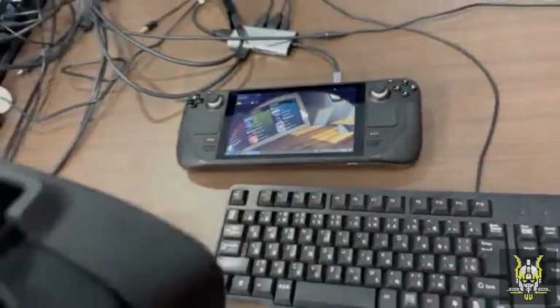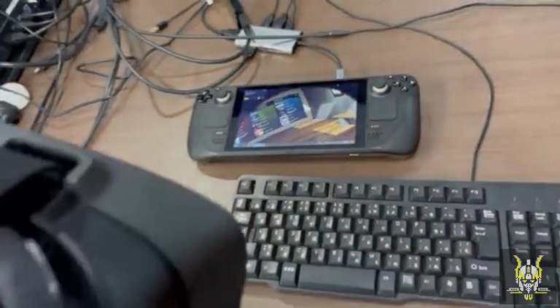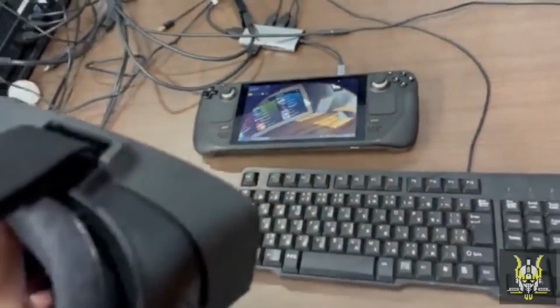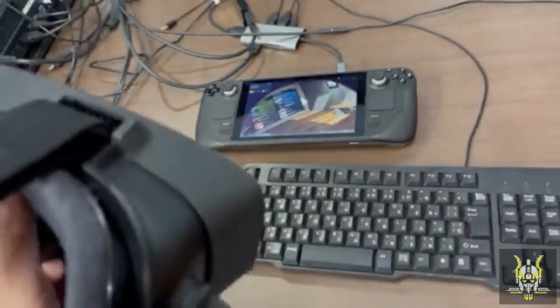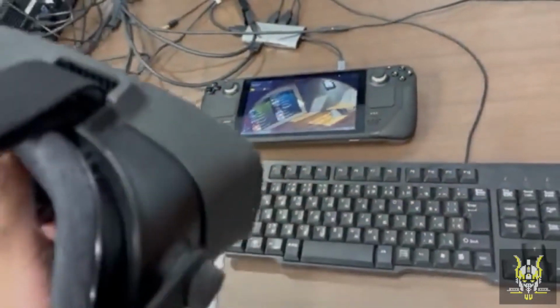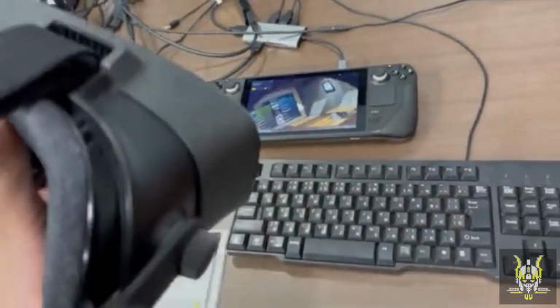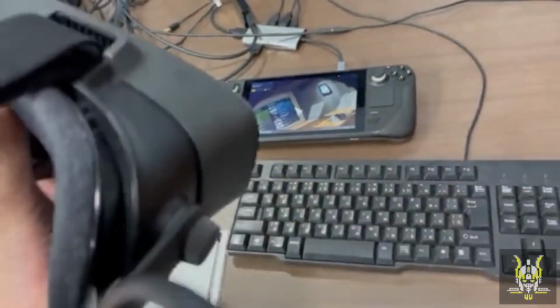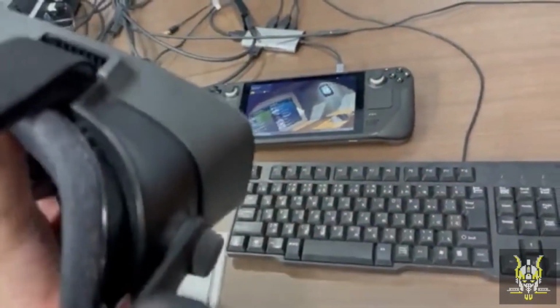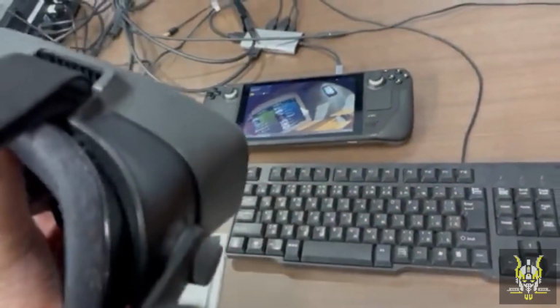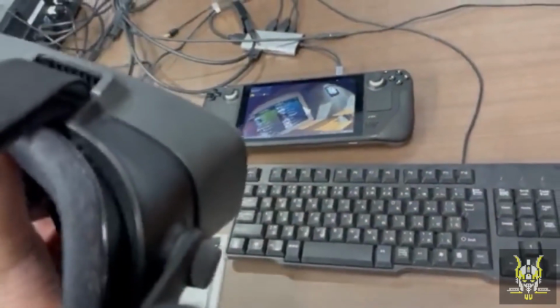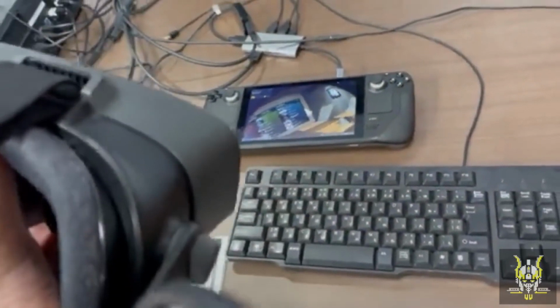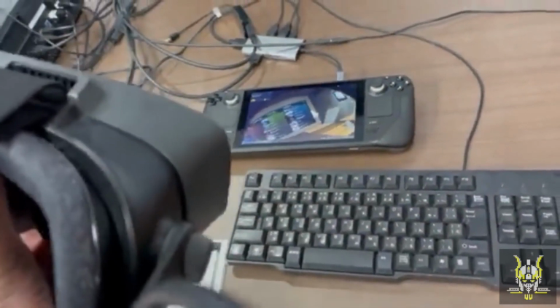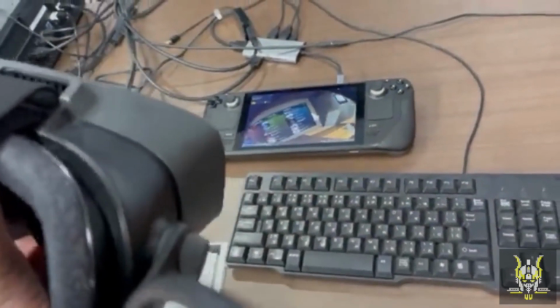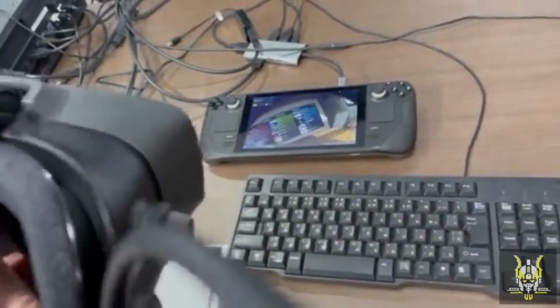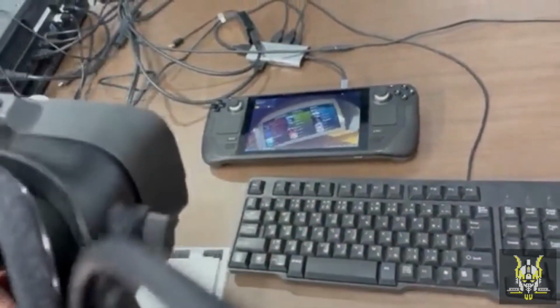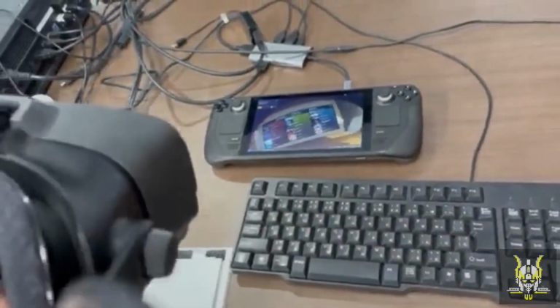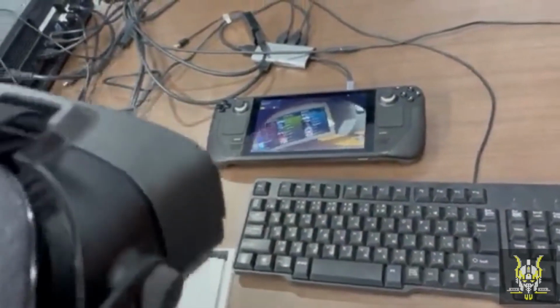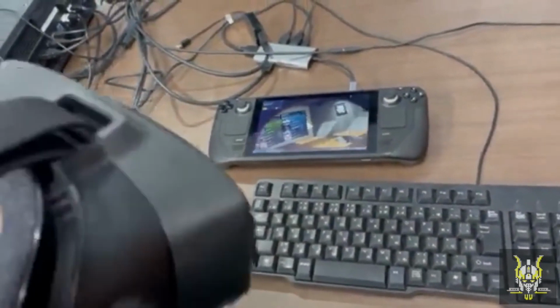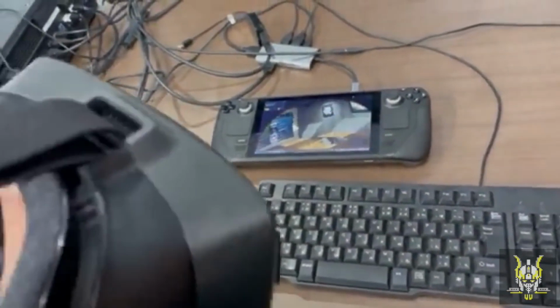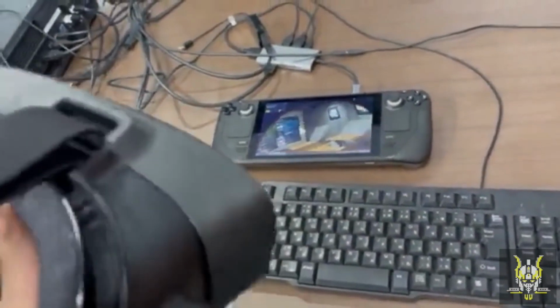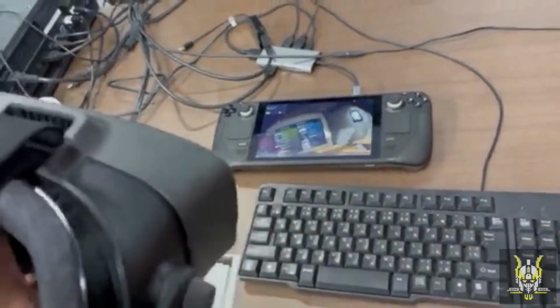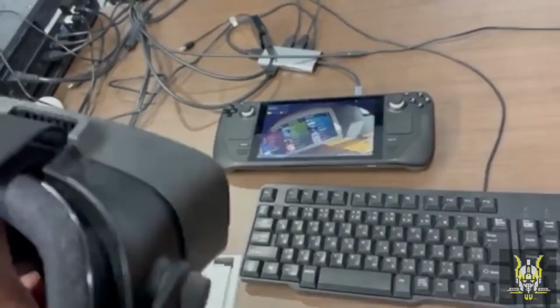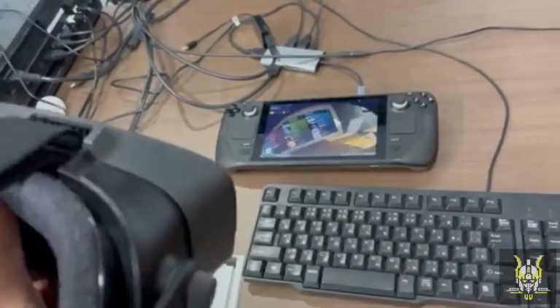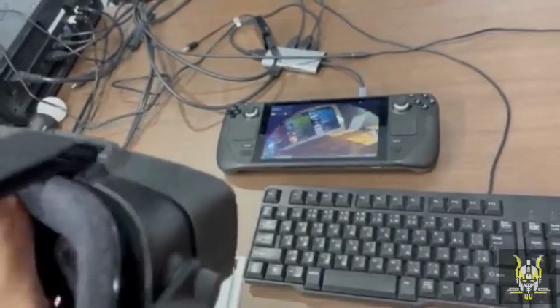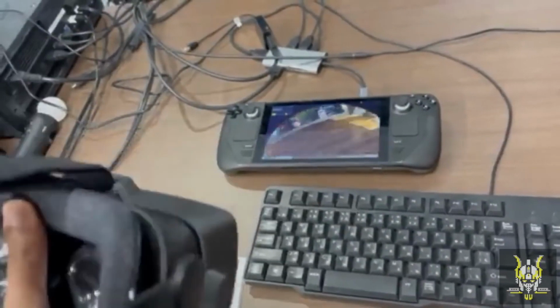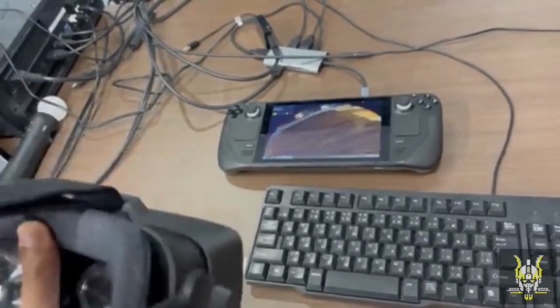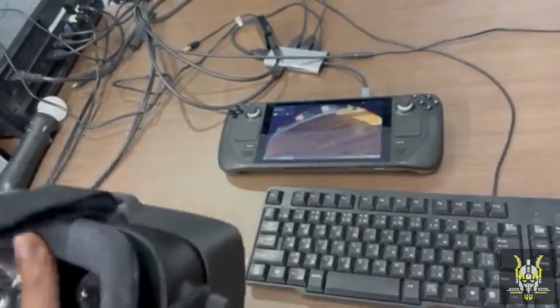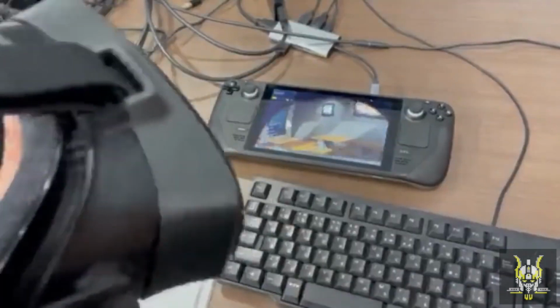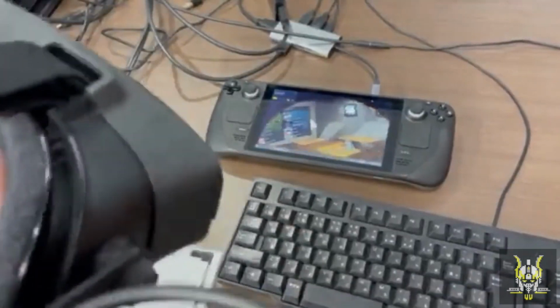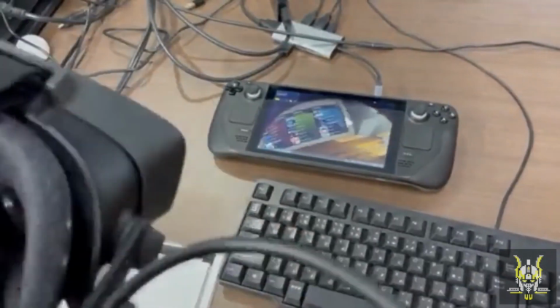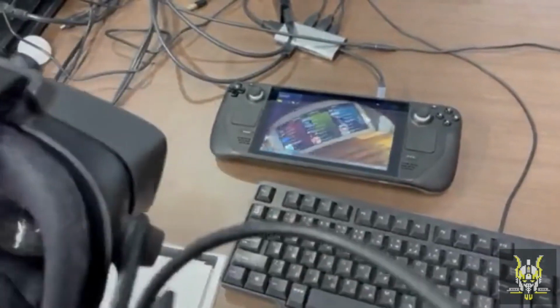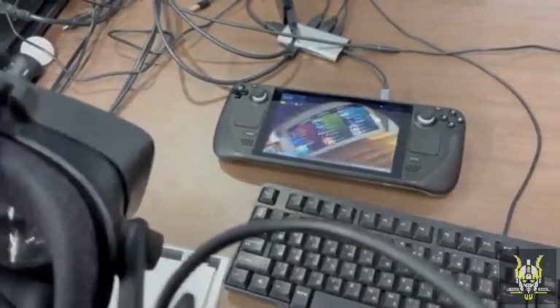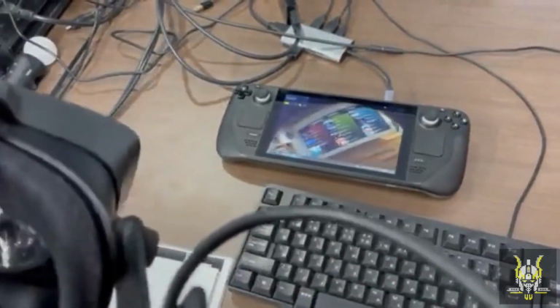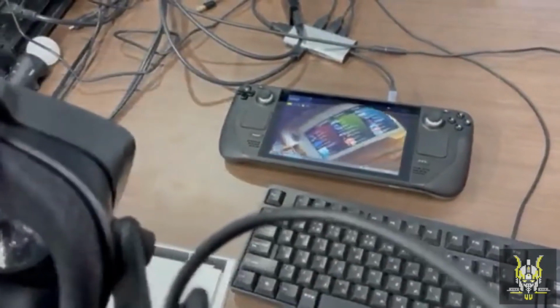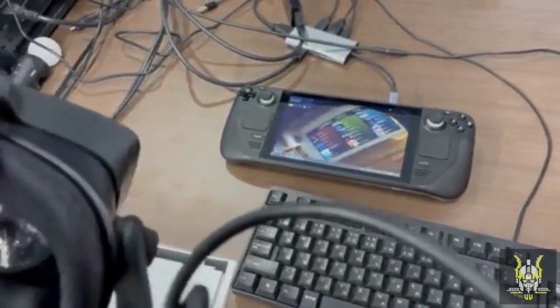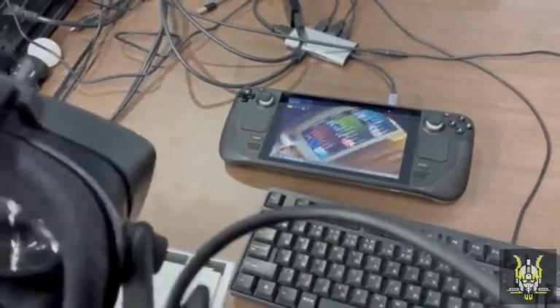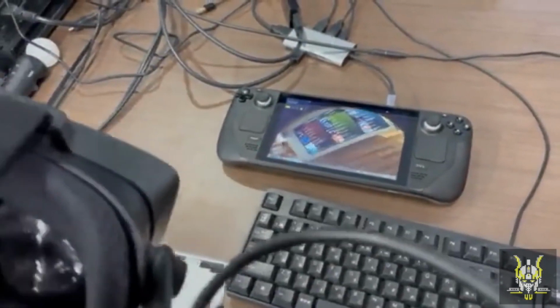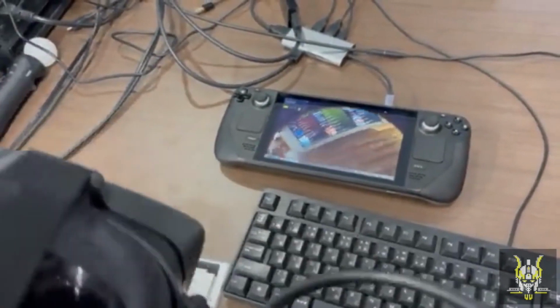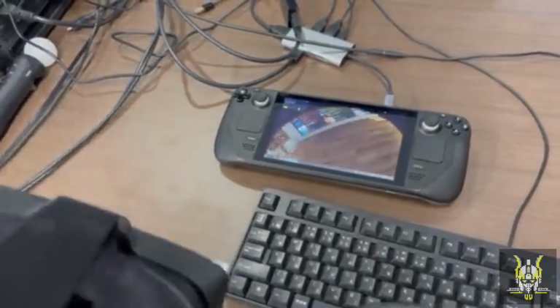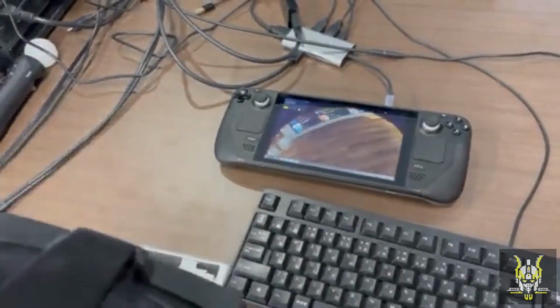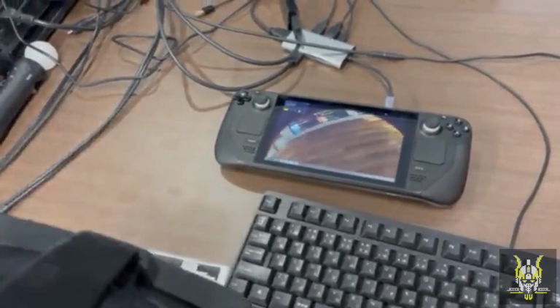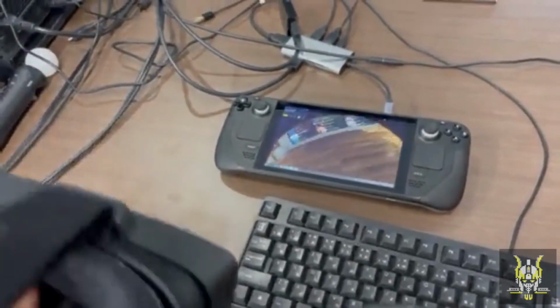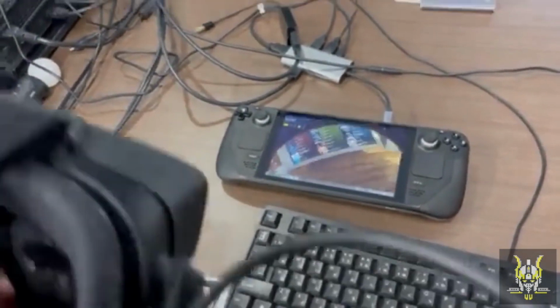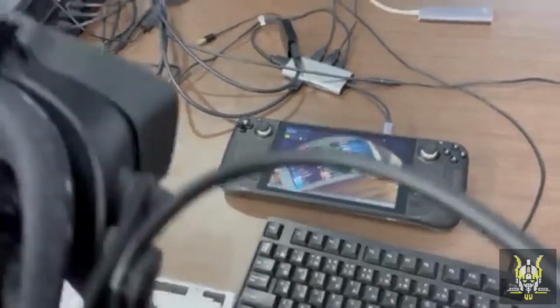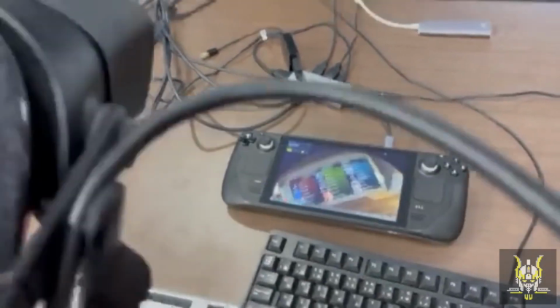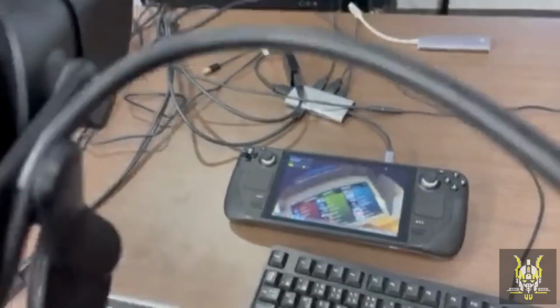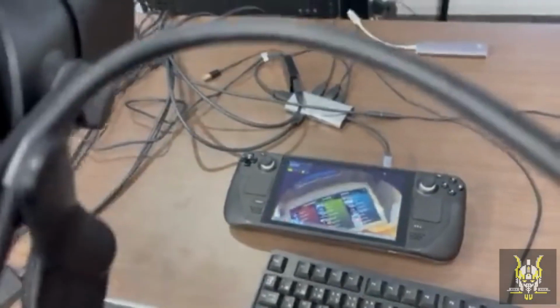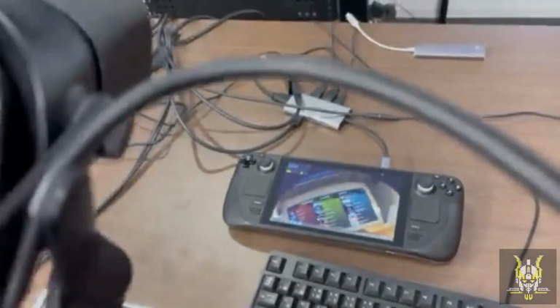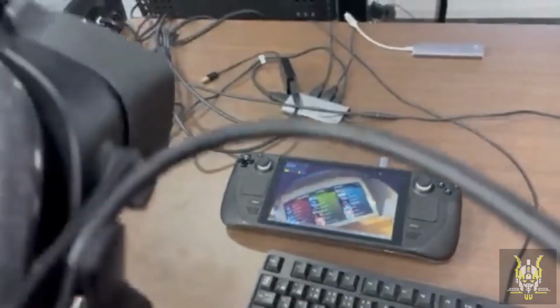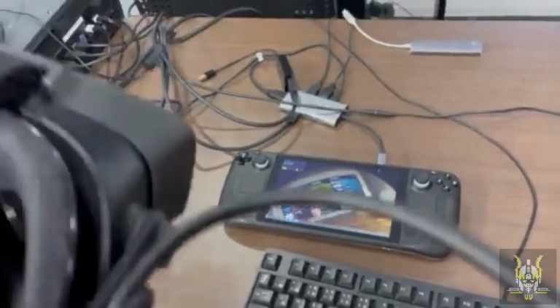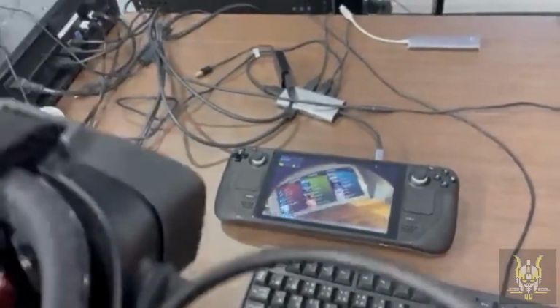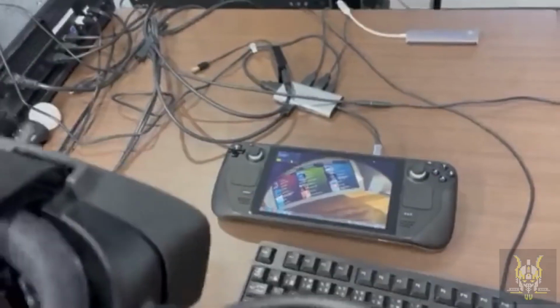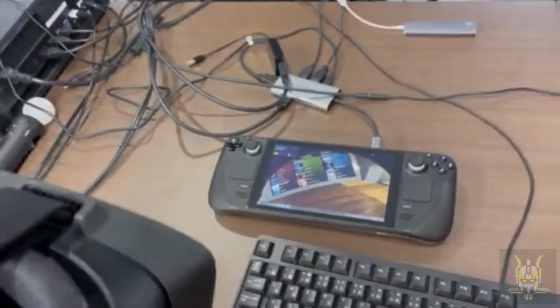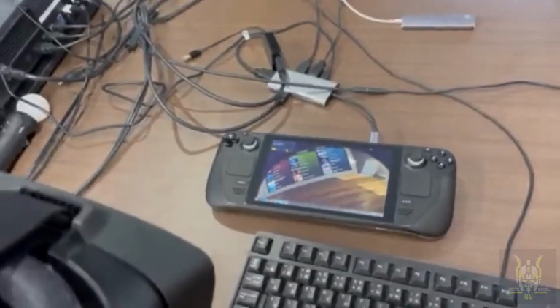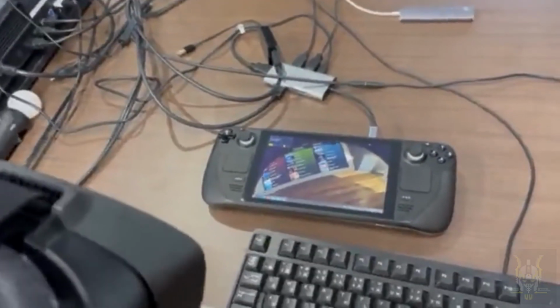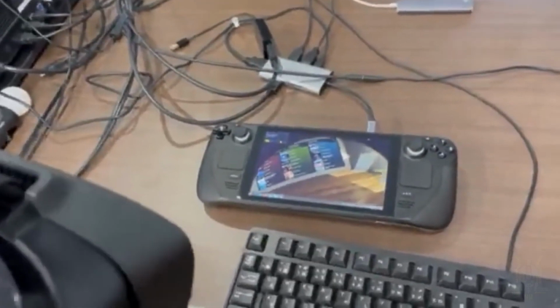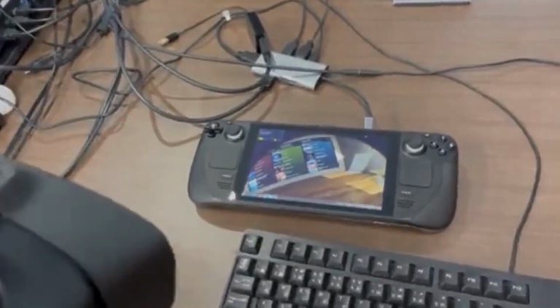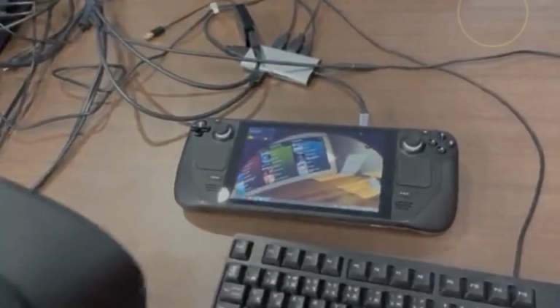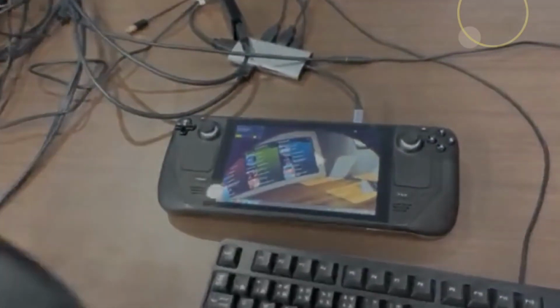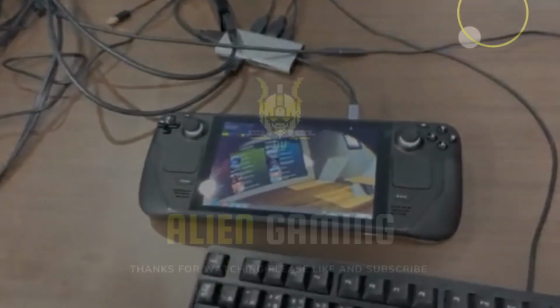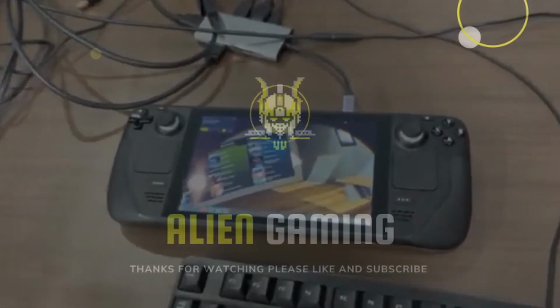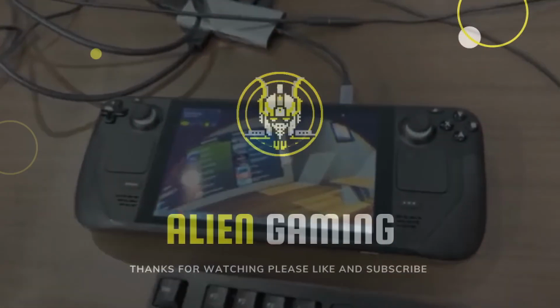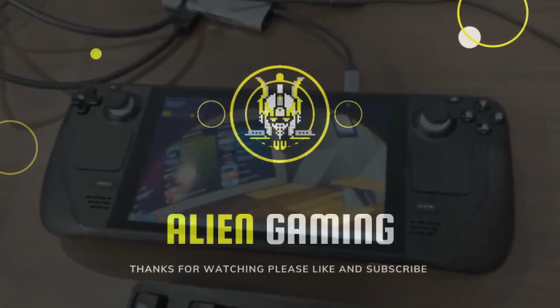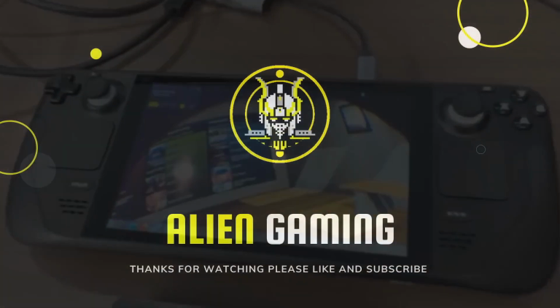I'm JP. This is a short video just to update you on the Steam Deck. Thanks for watching. I'll catch you in the next one.